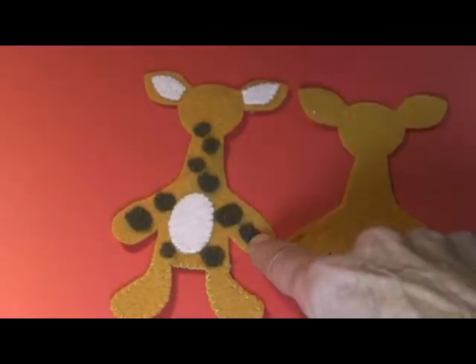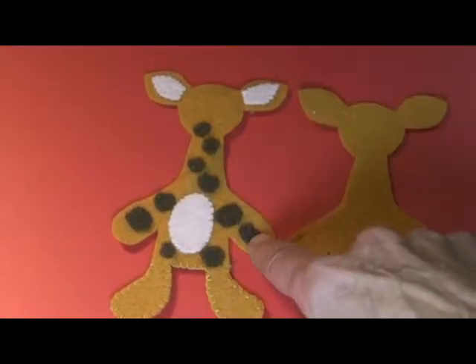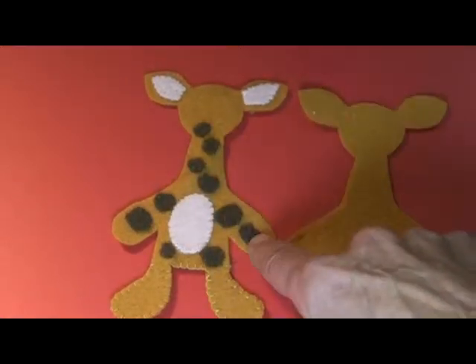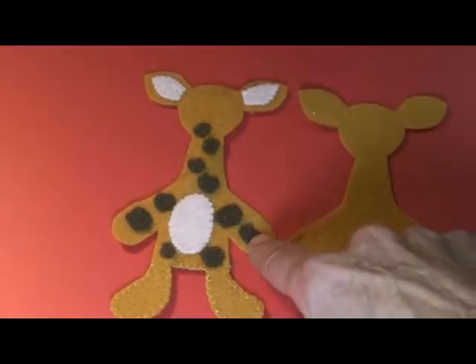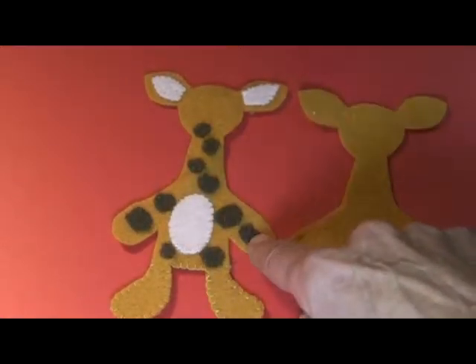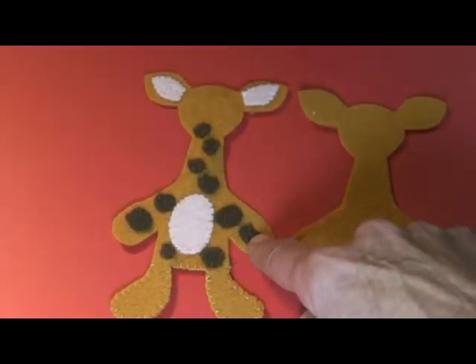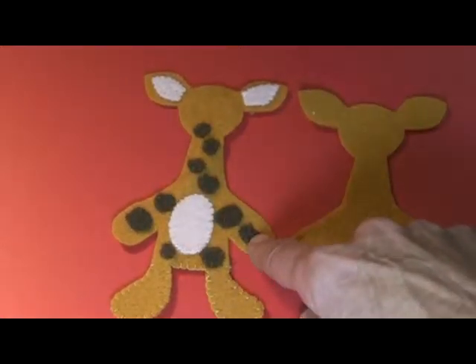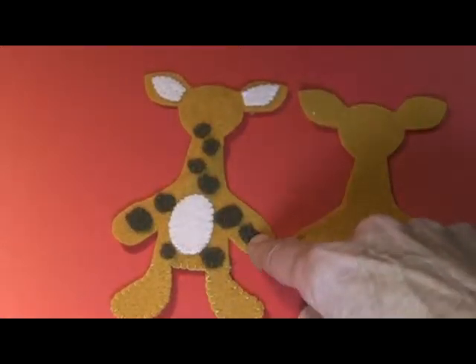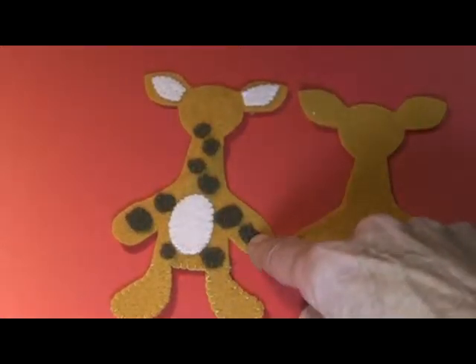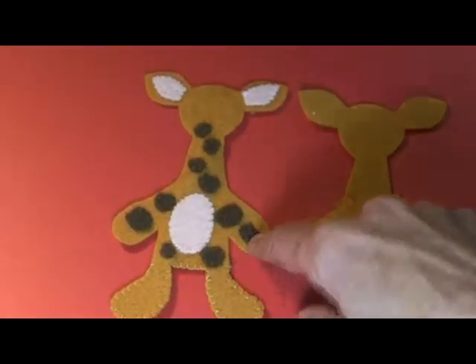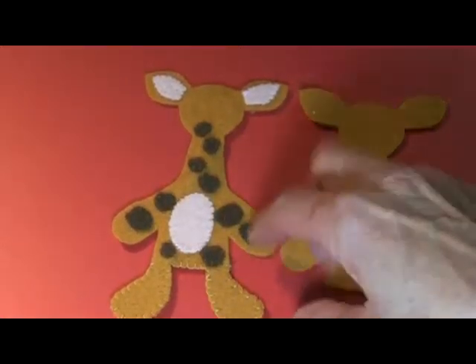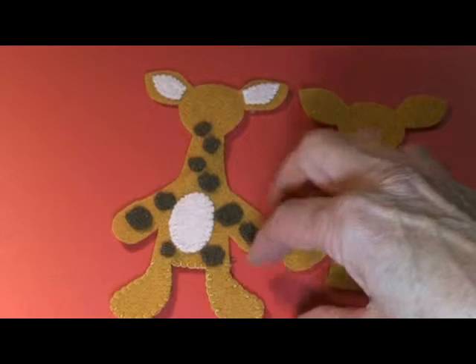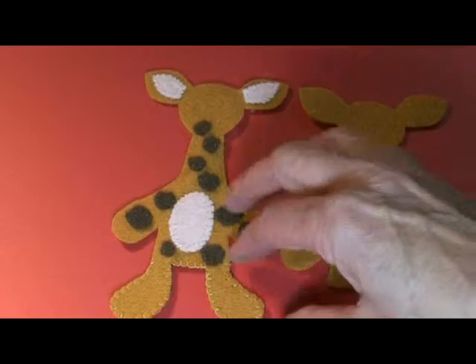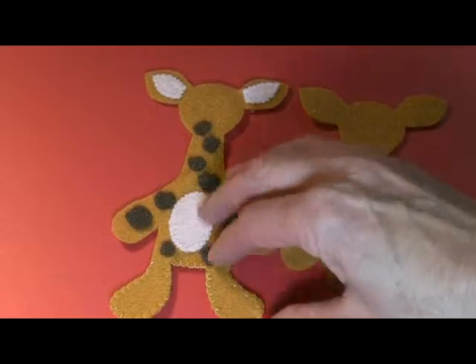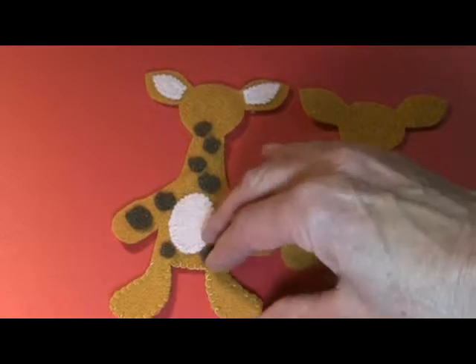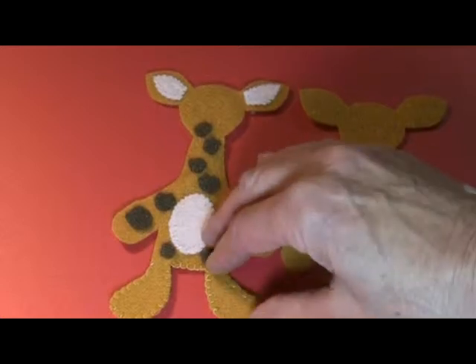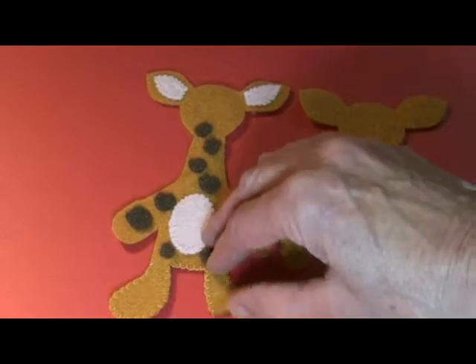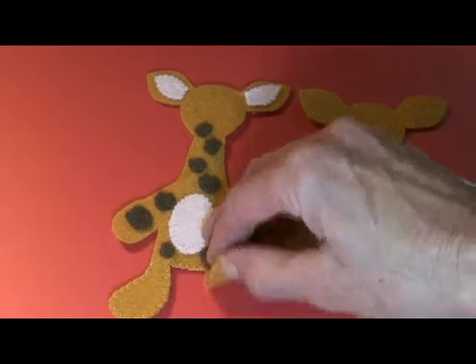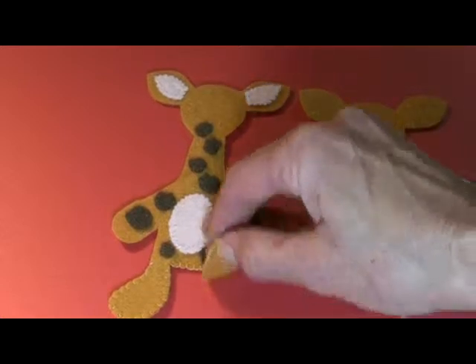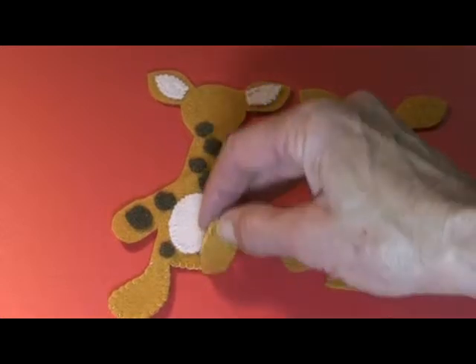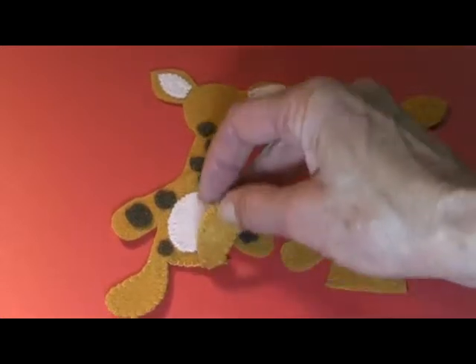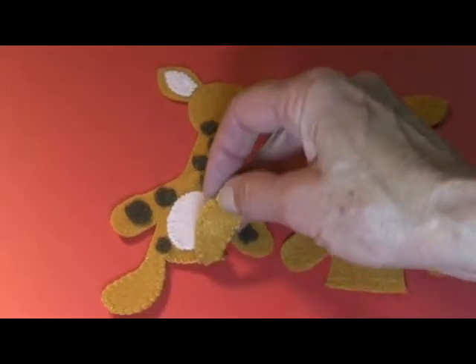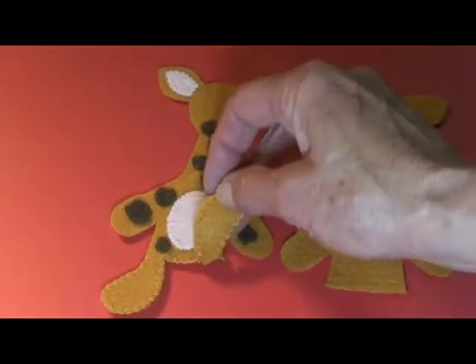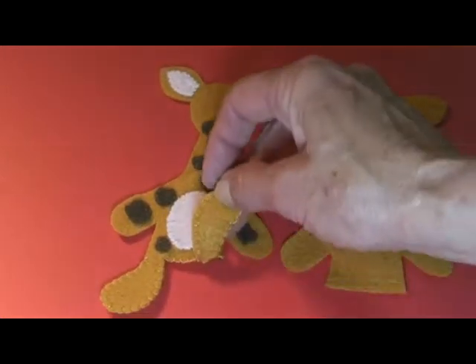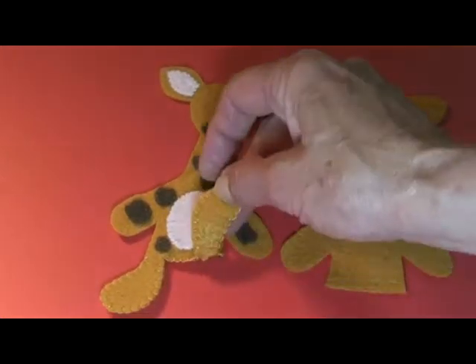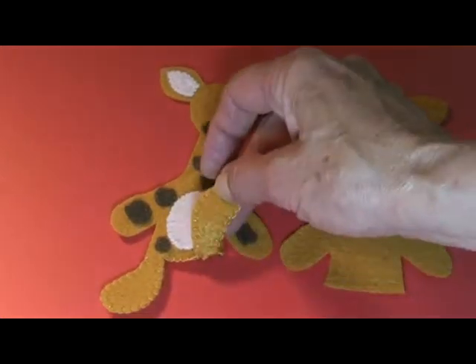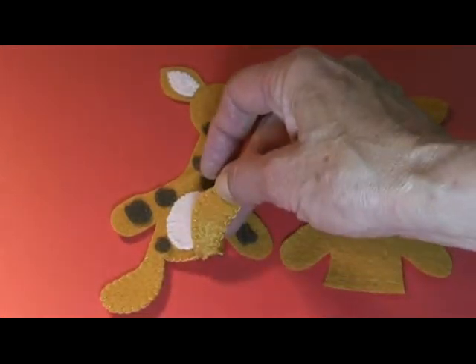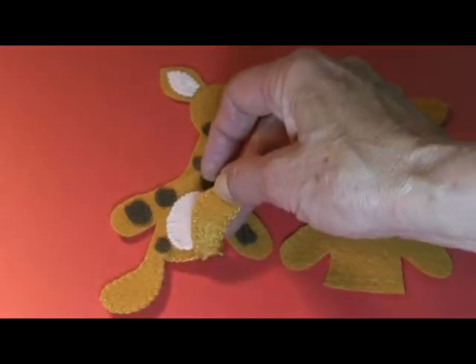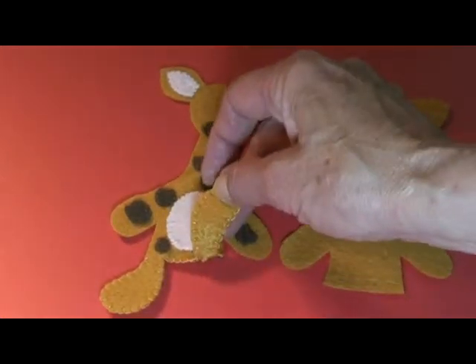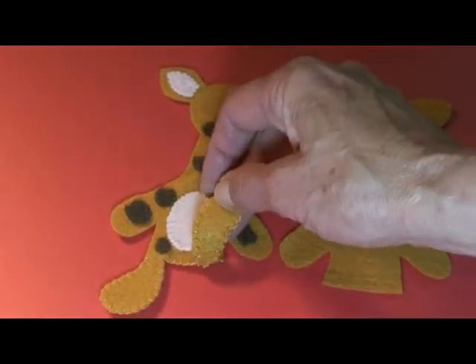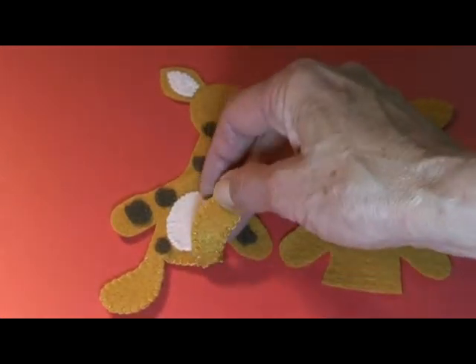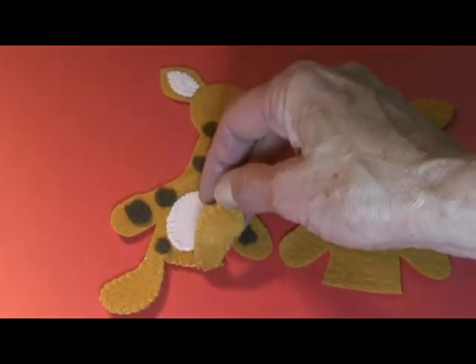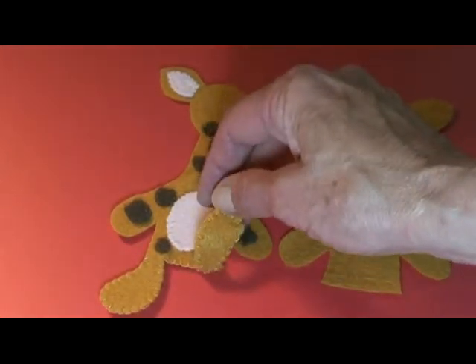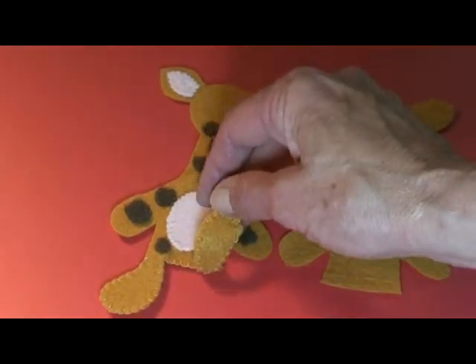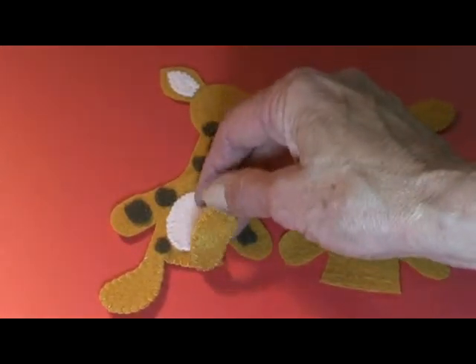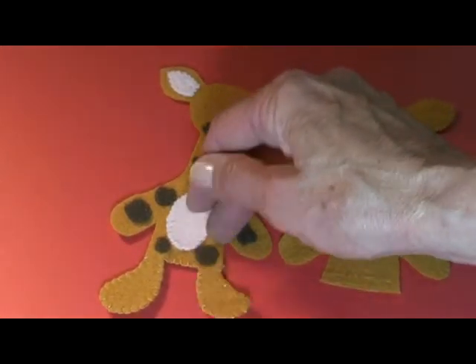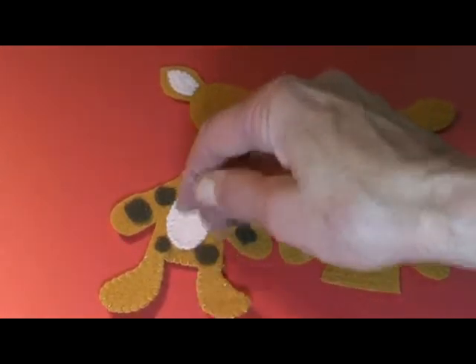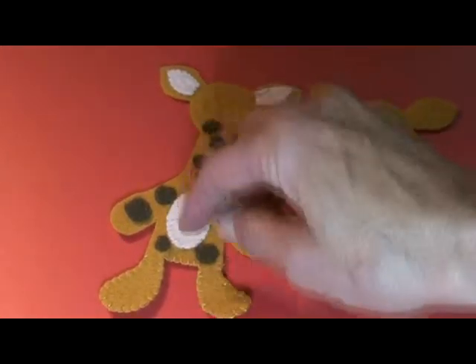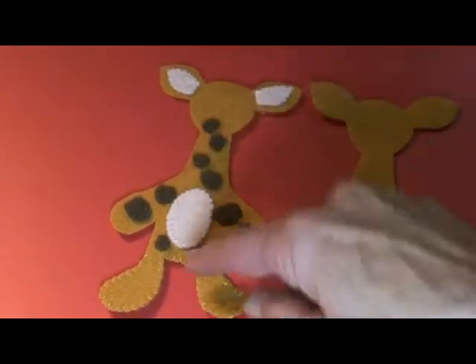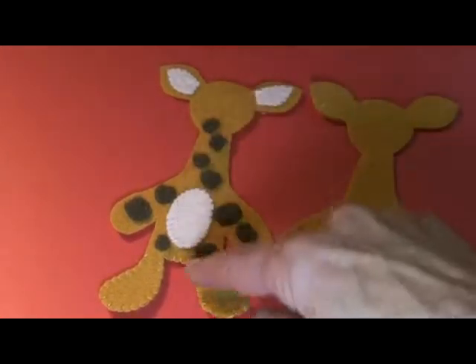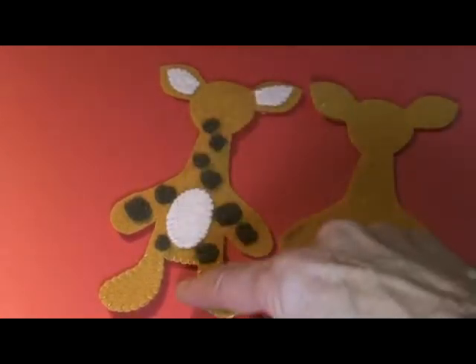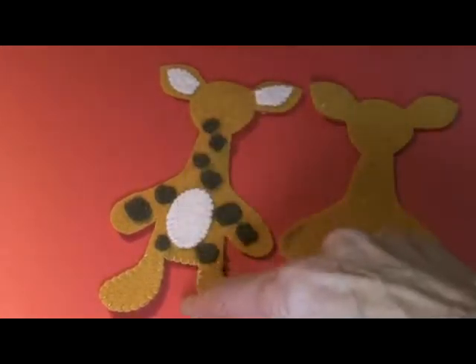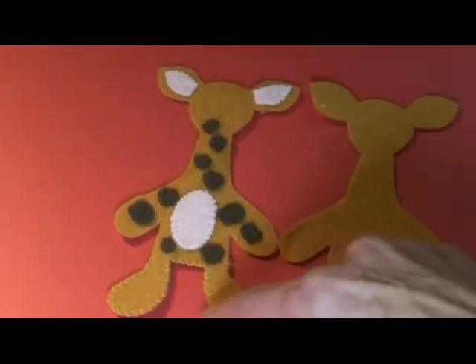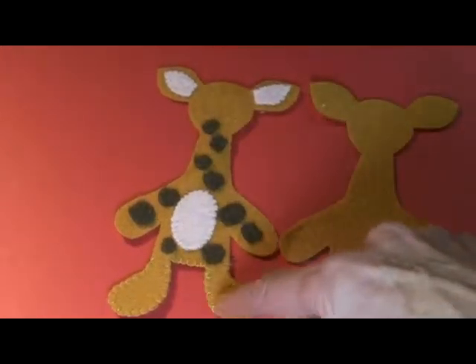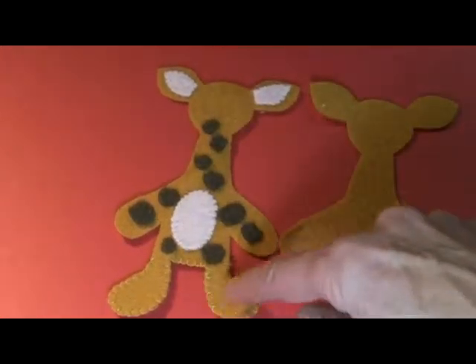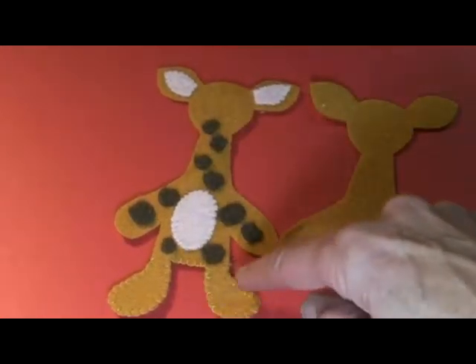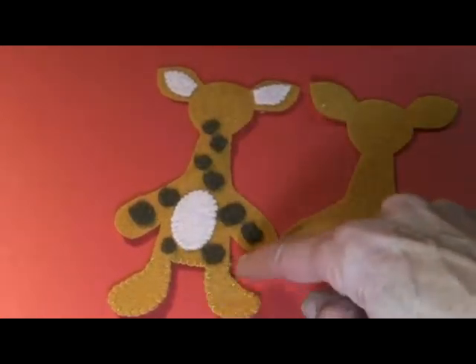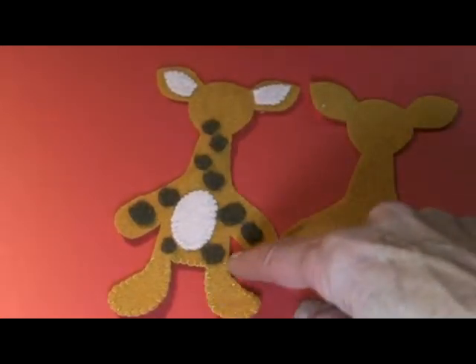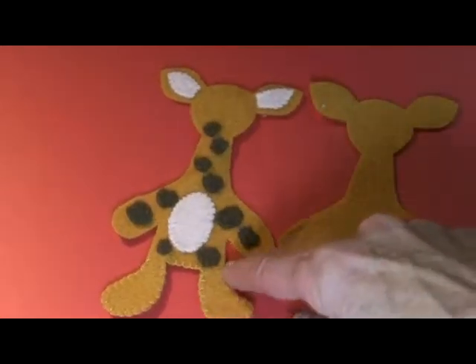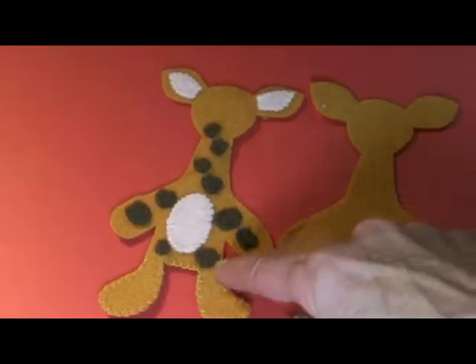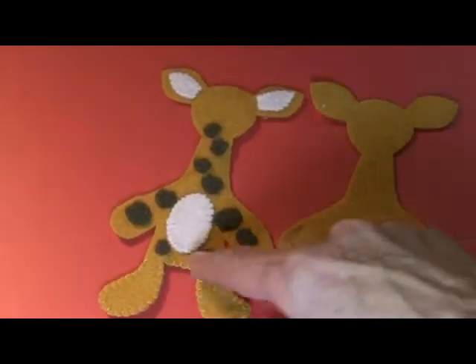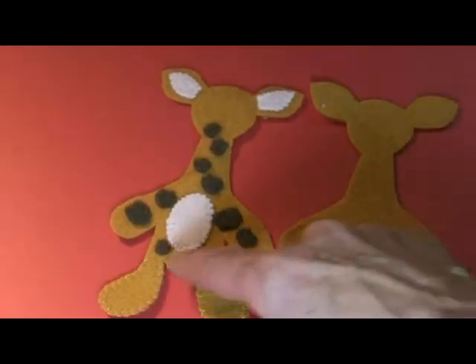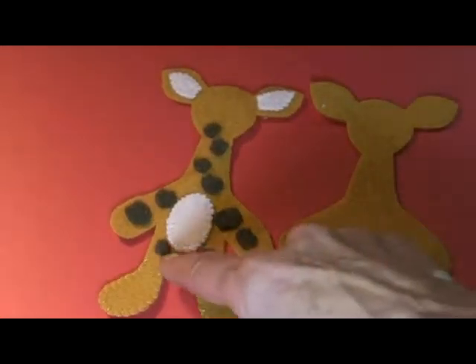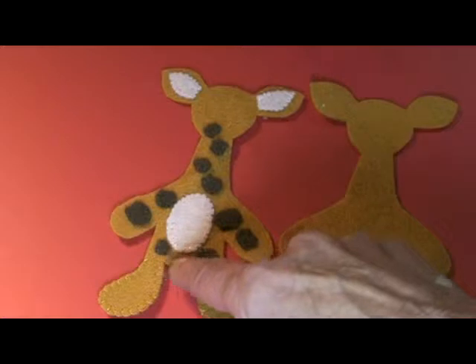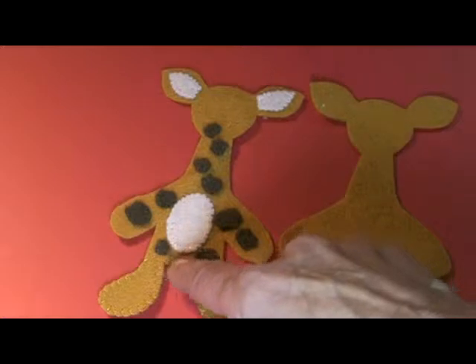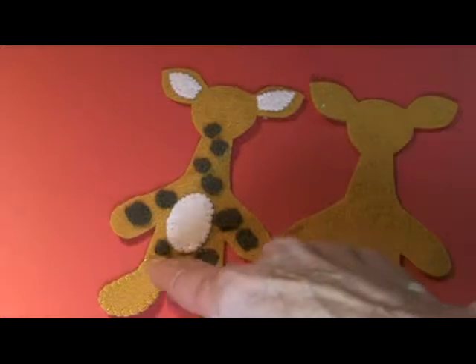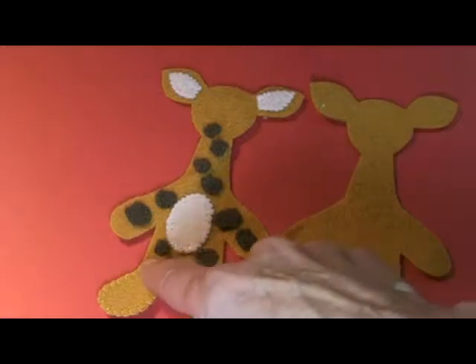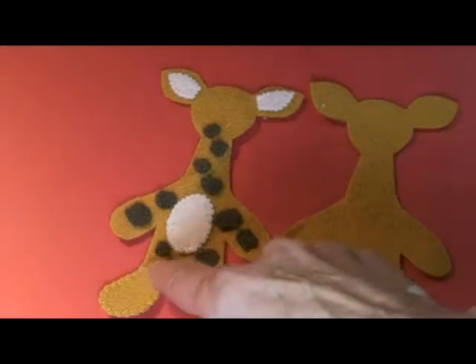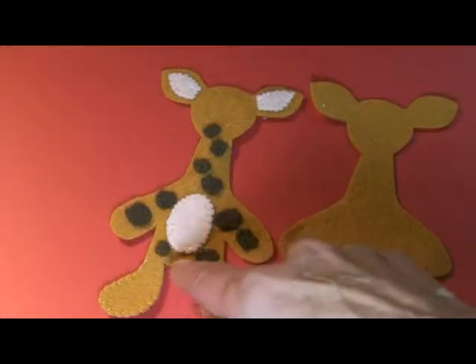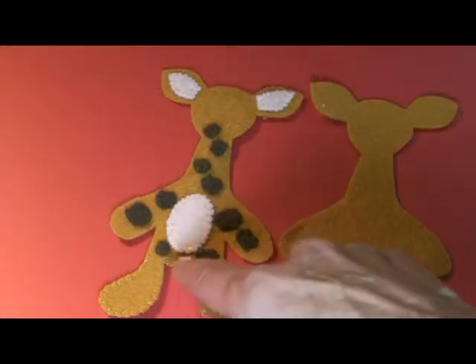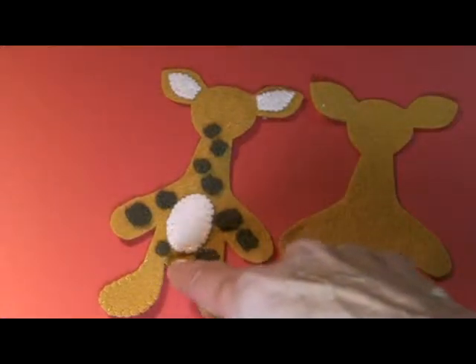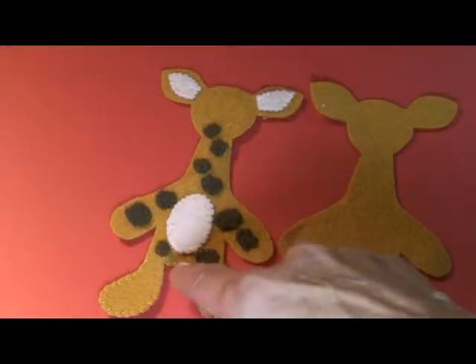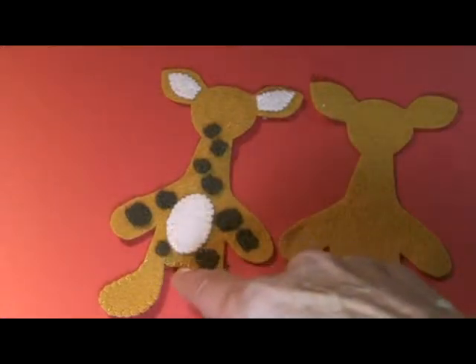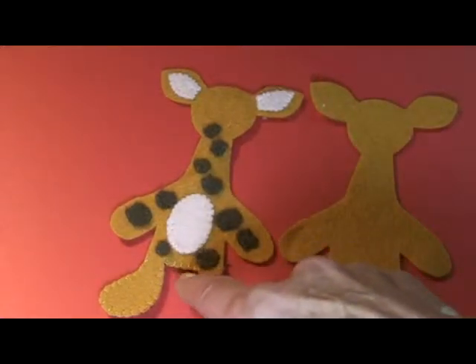It doesn't take very long. We did do a double layer for his feet and blanket stitched around his feet and across this part.